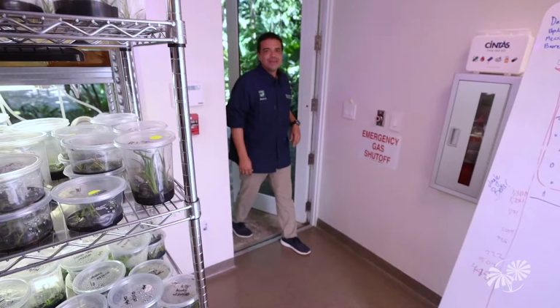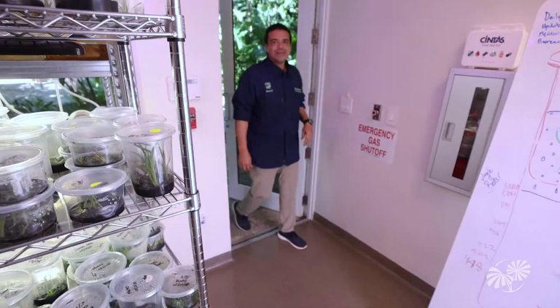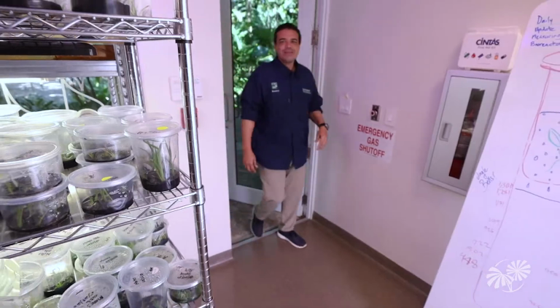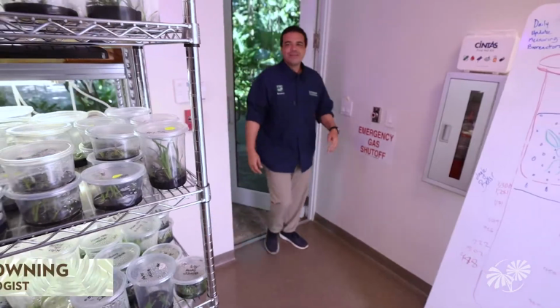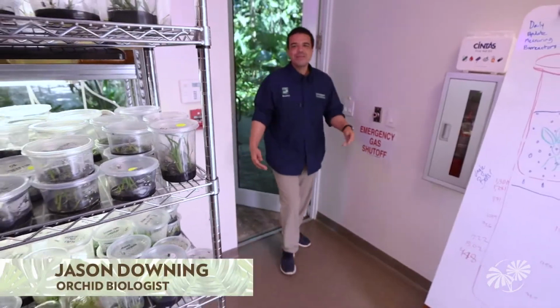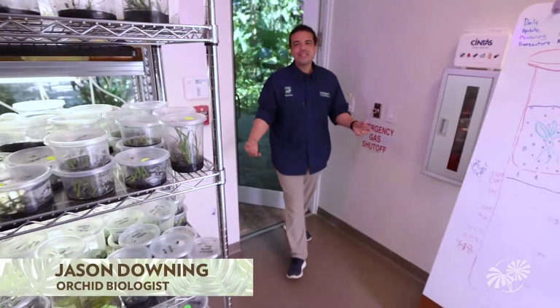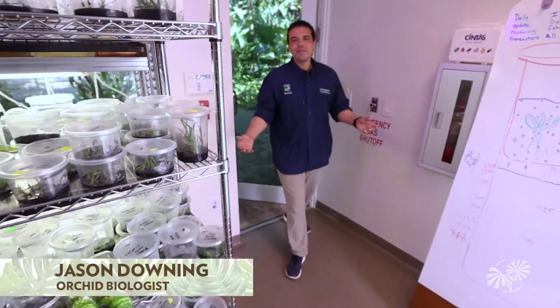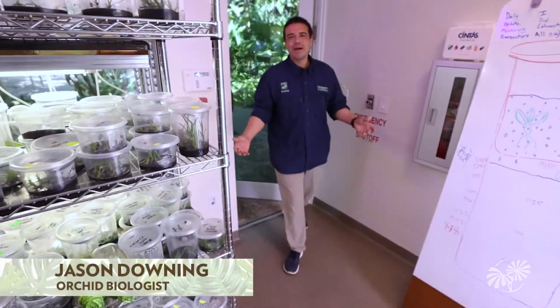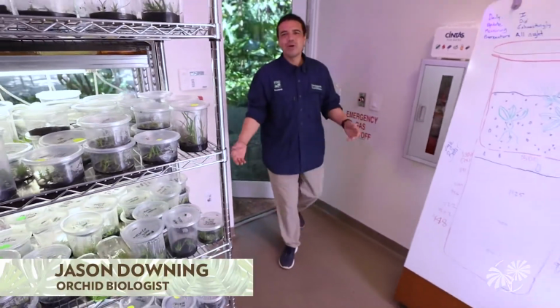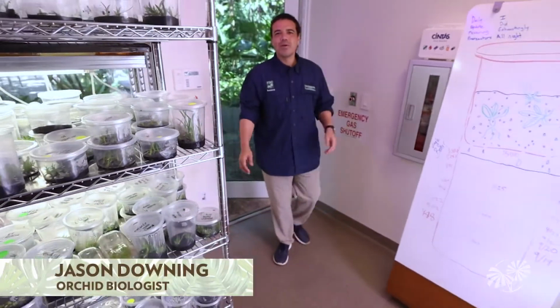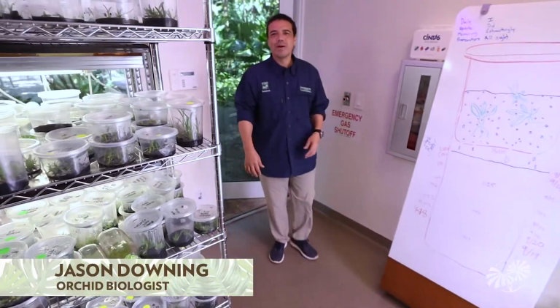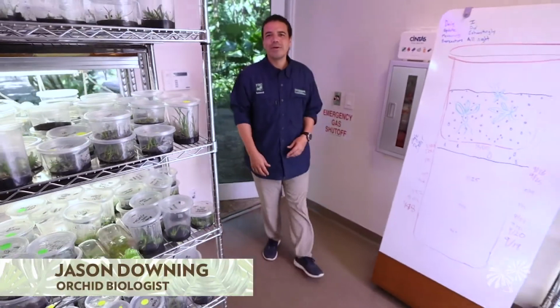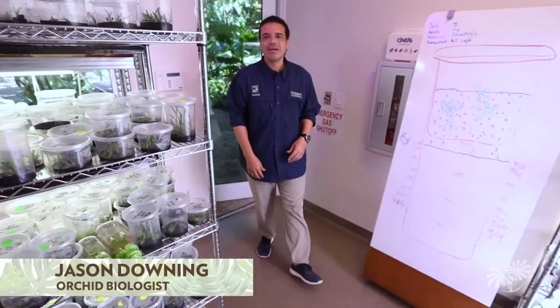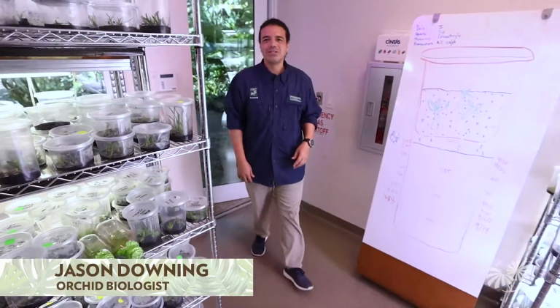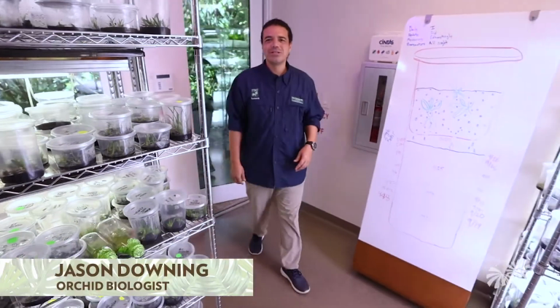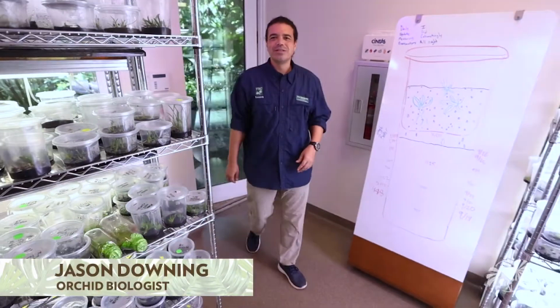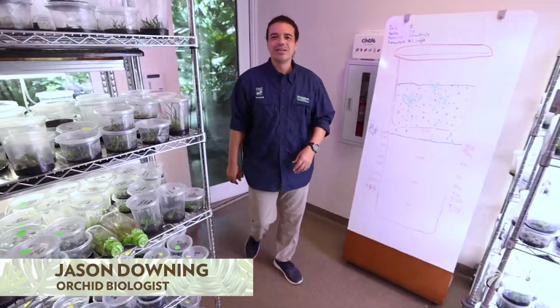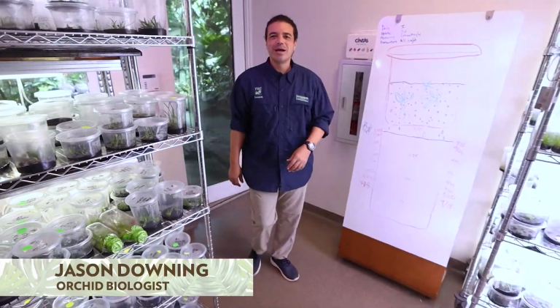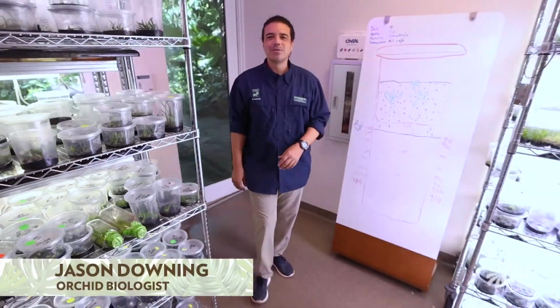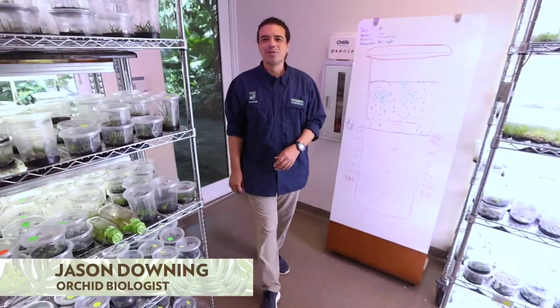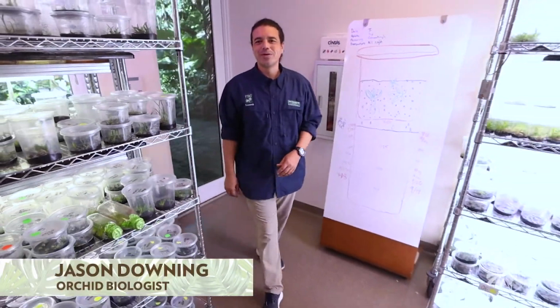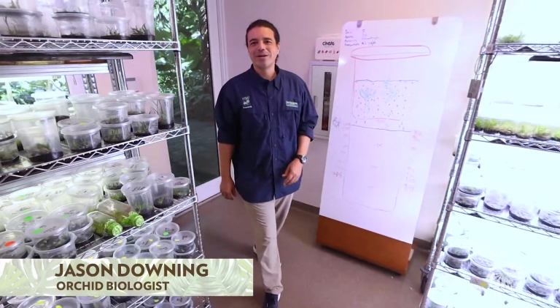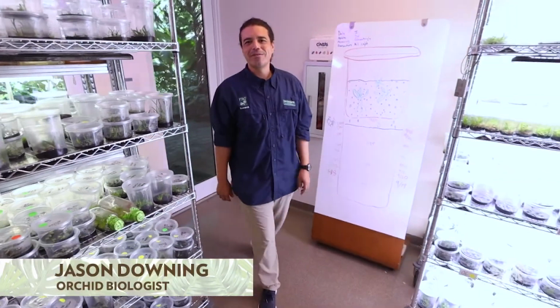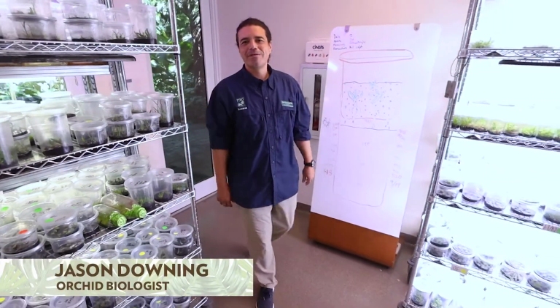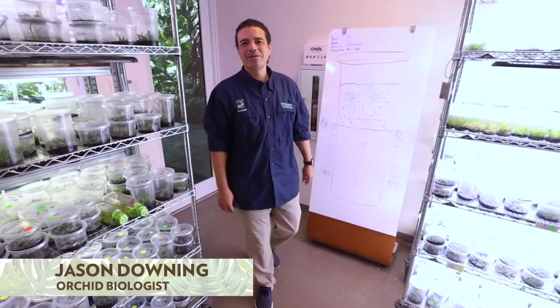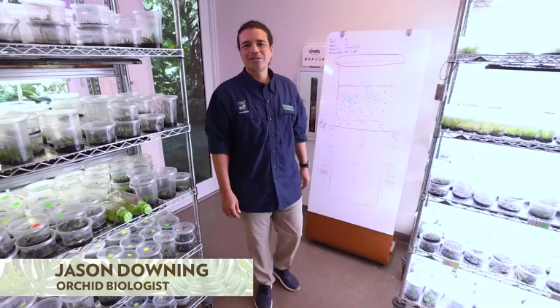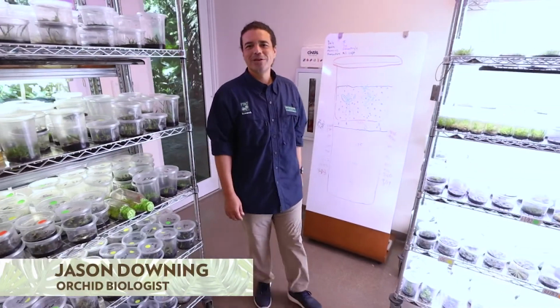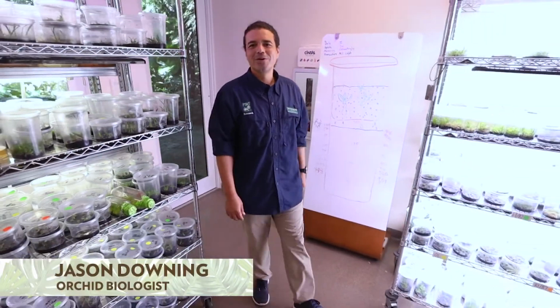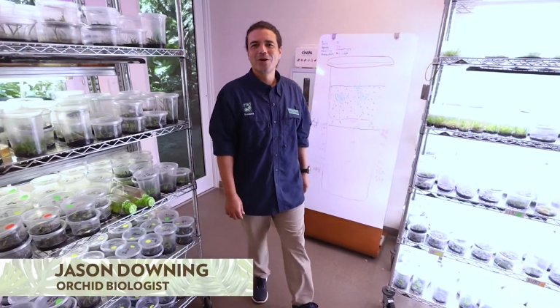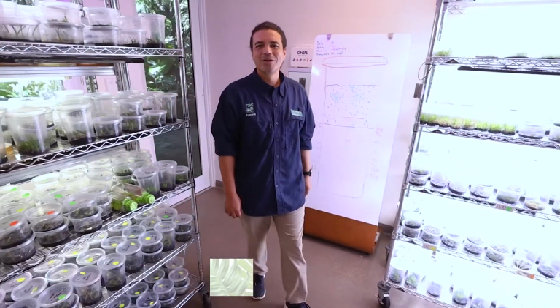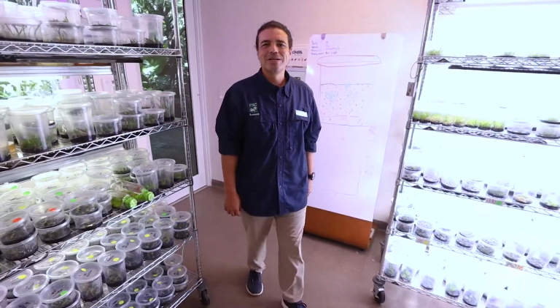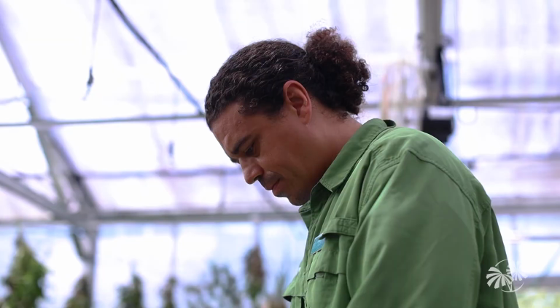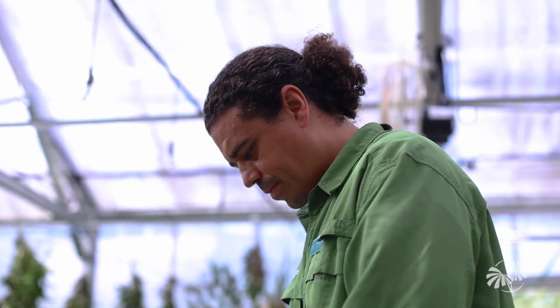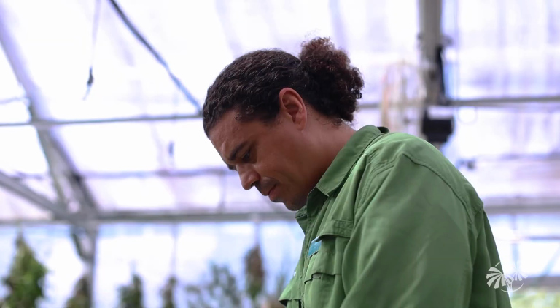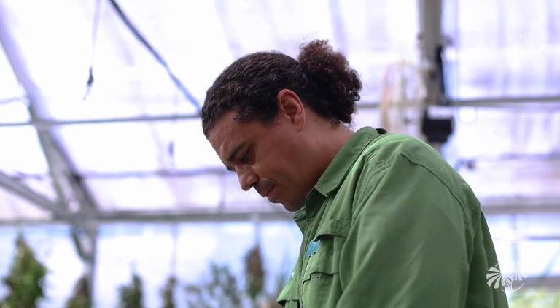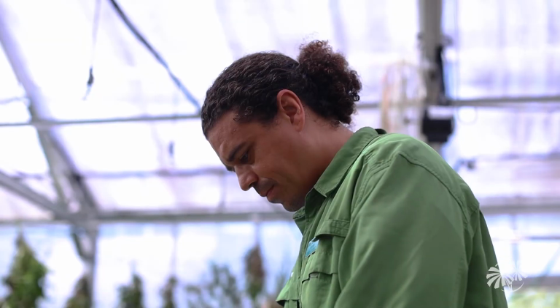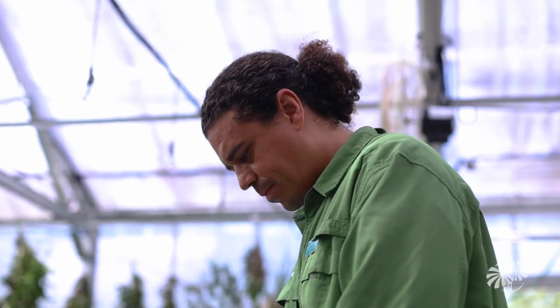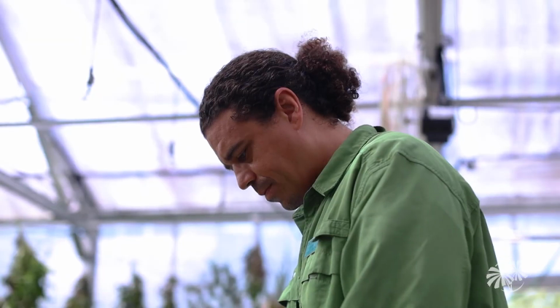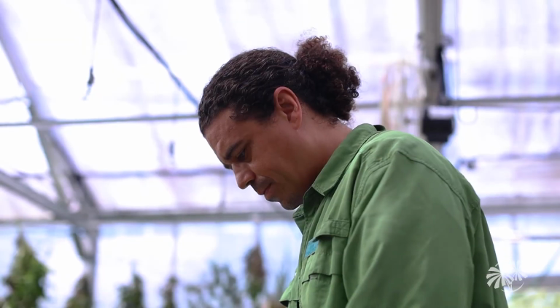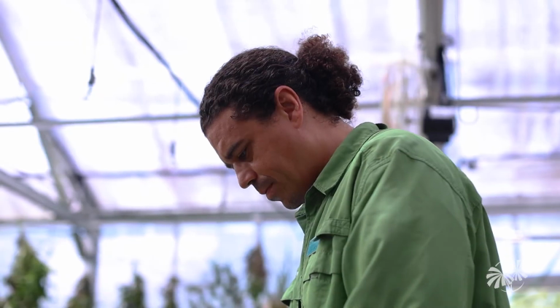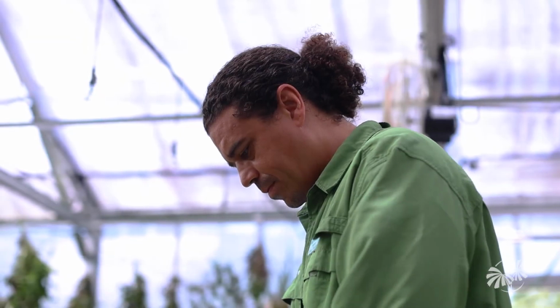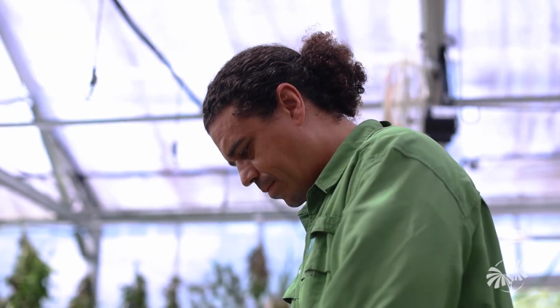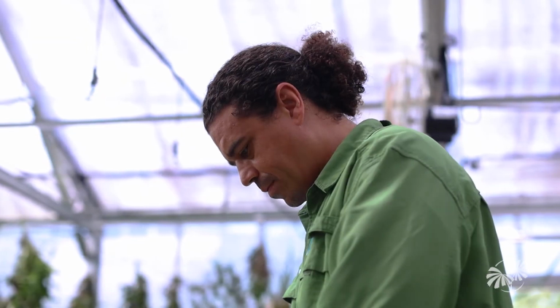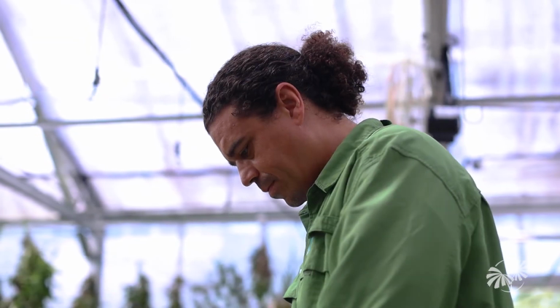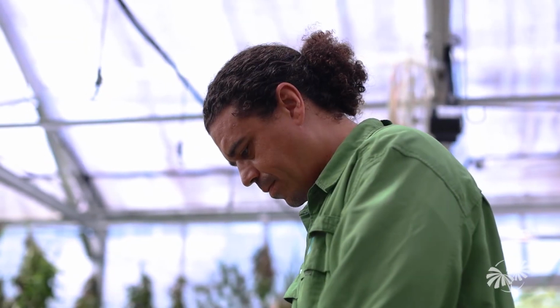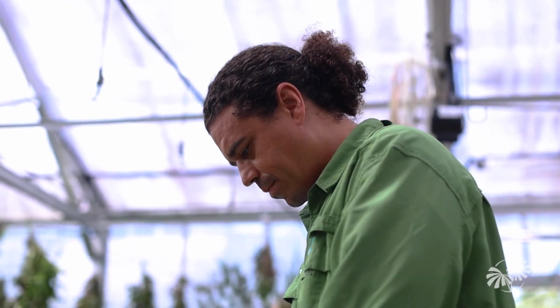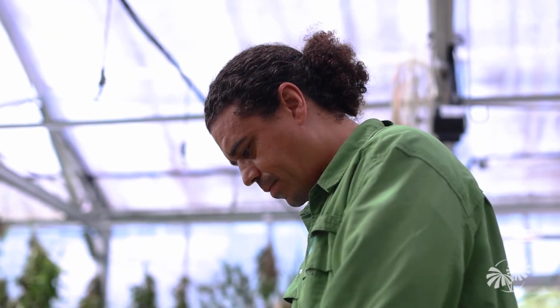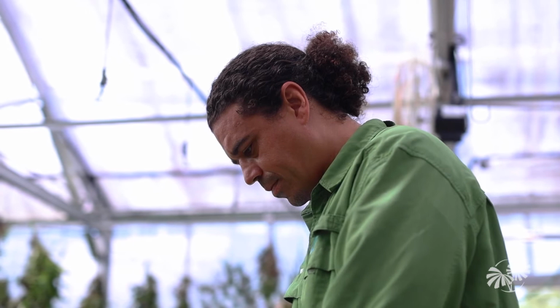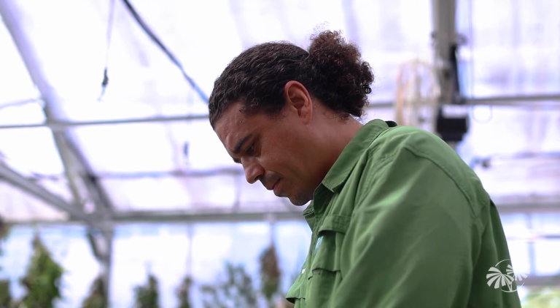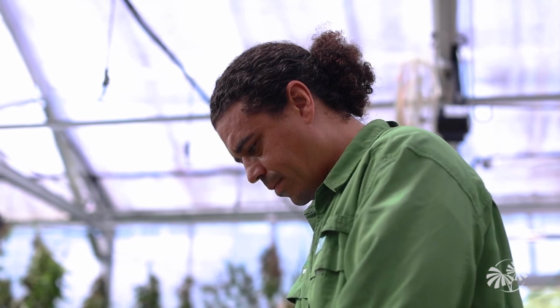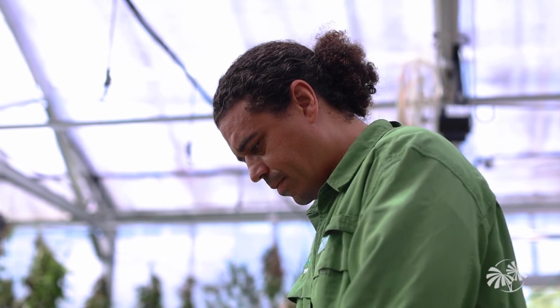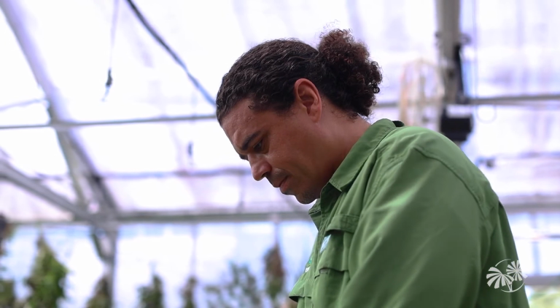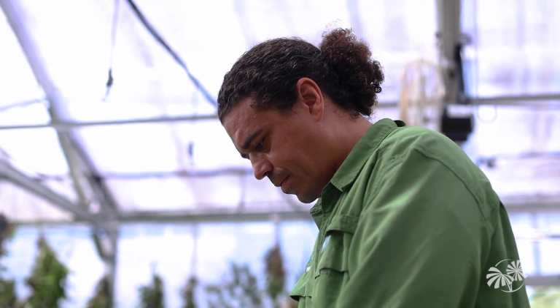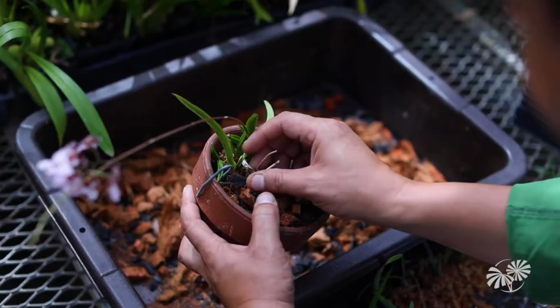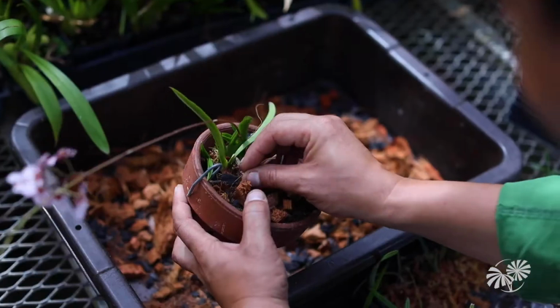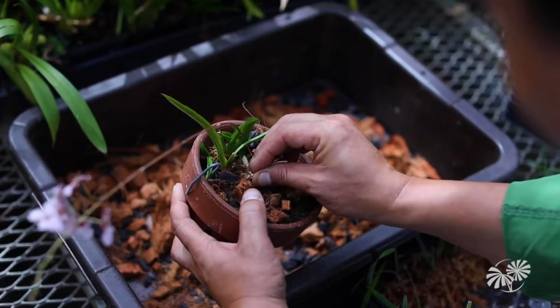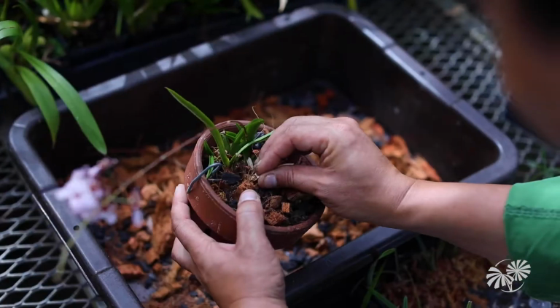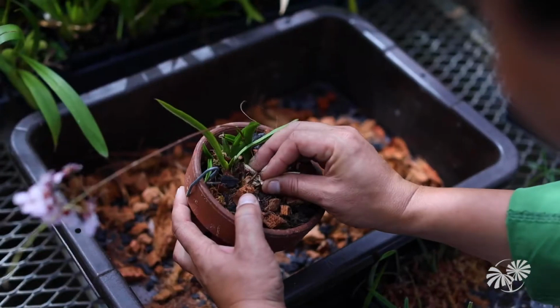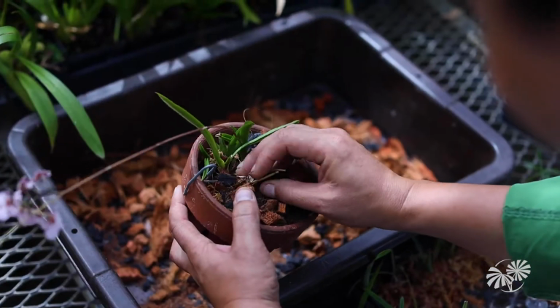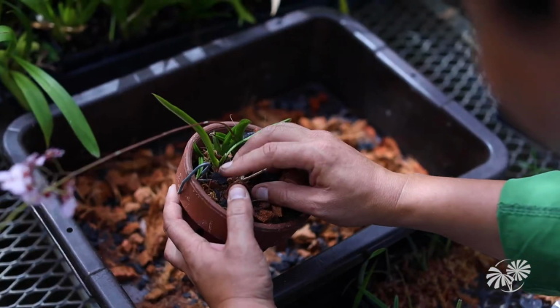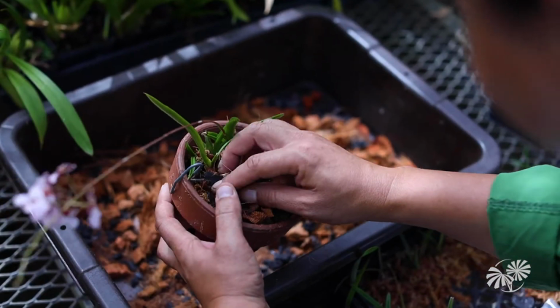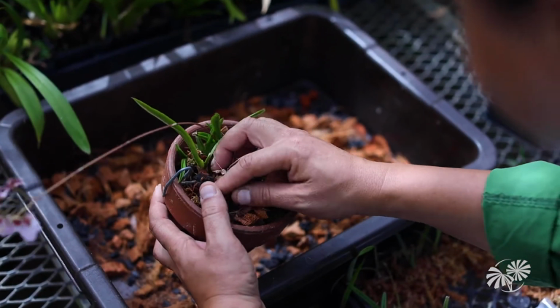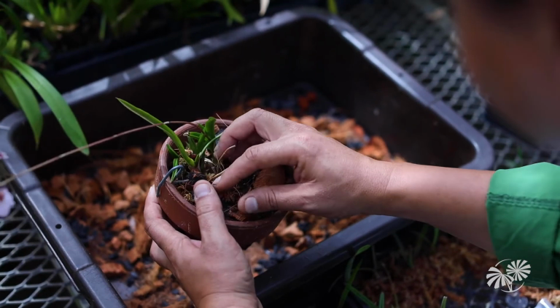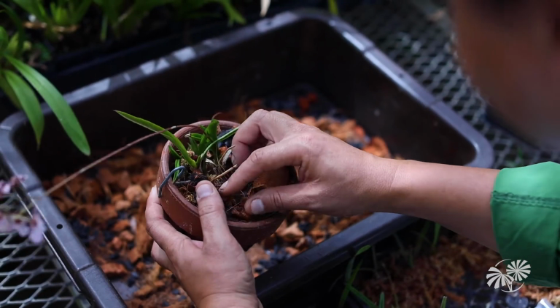This is the micropropagation laboratory at Fairchild Garden. This is where all of the propagation starts for the Million Orchid Project.